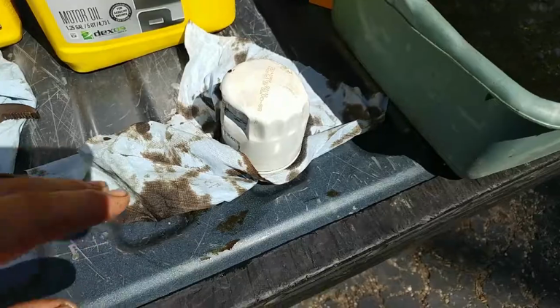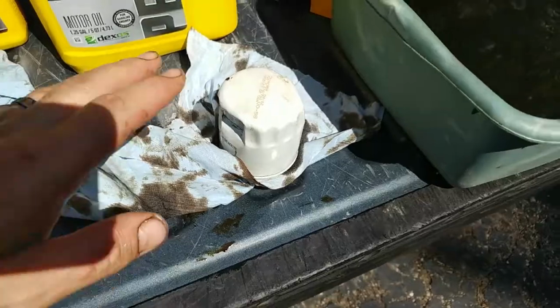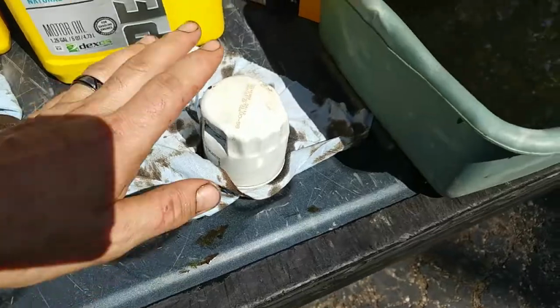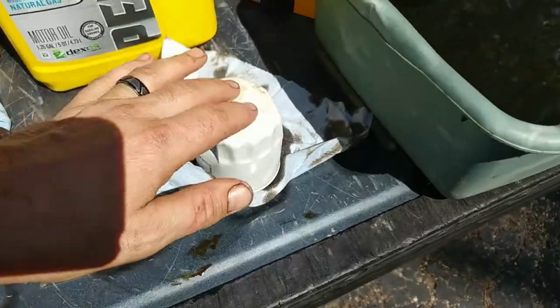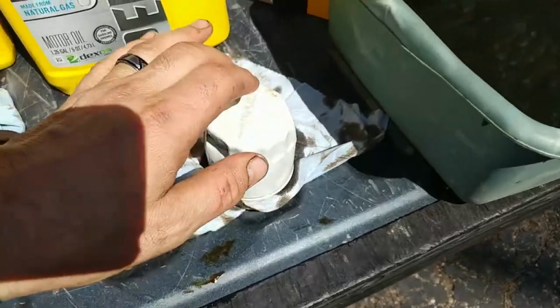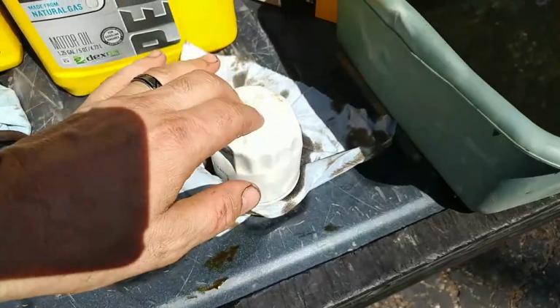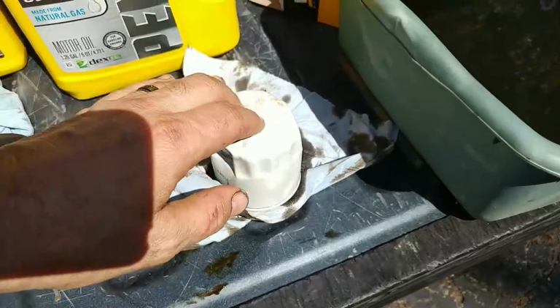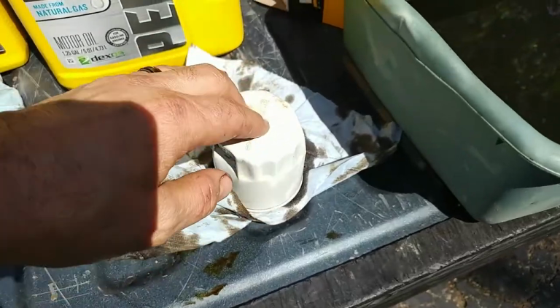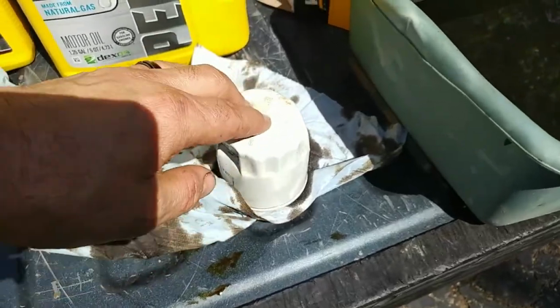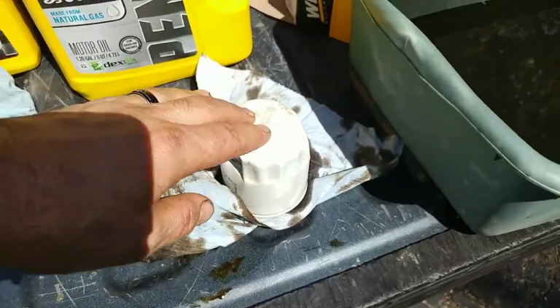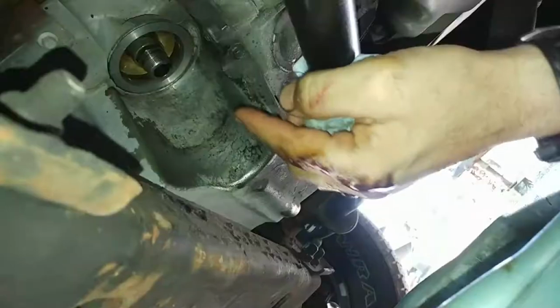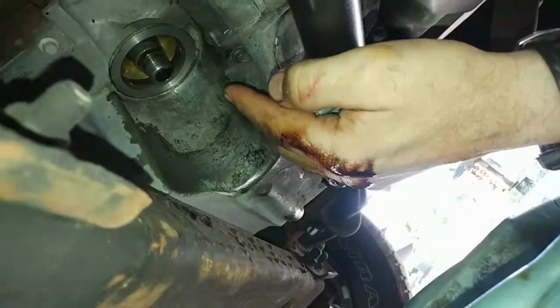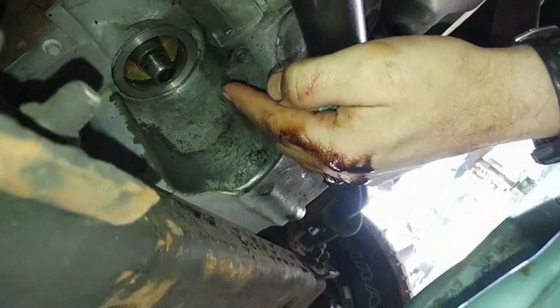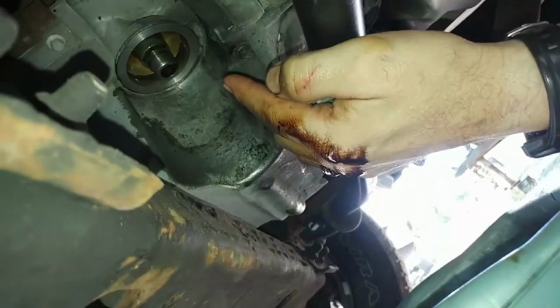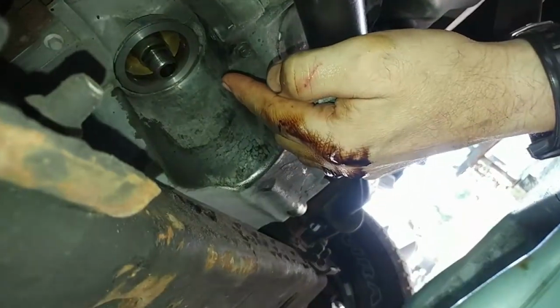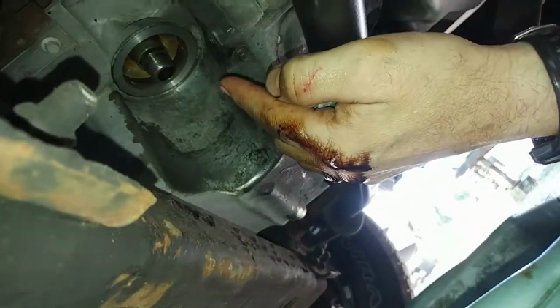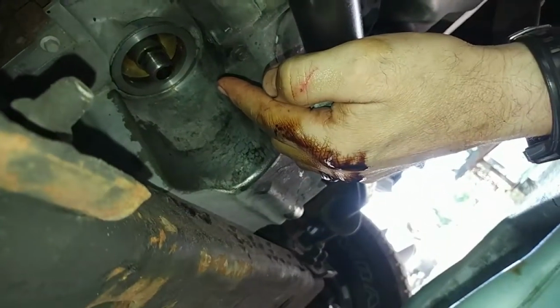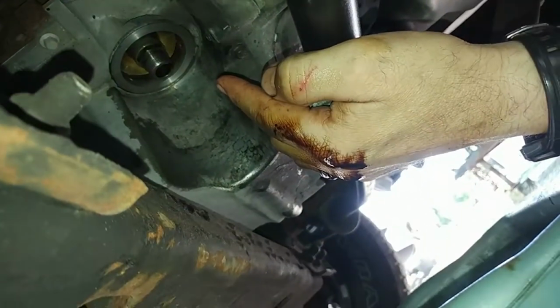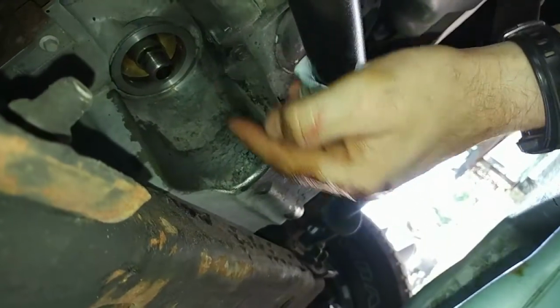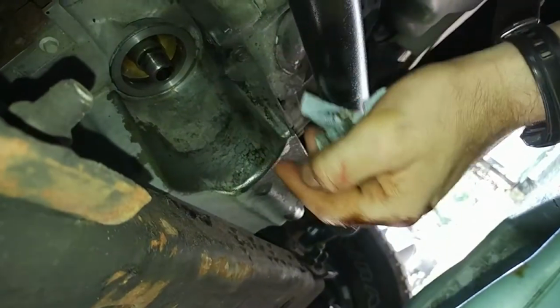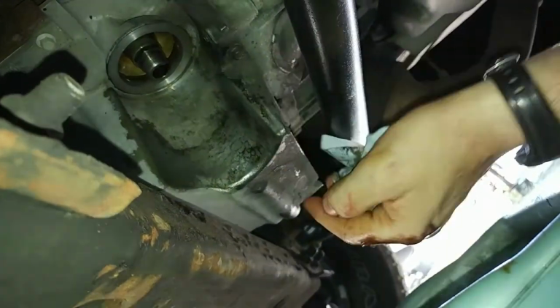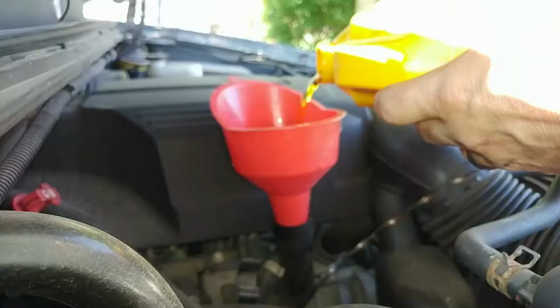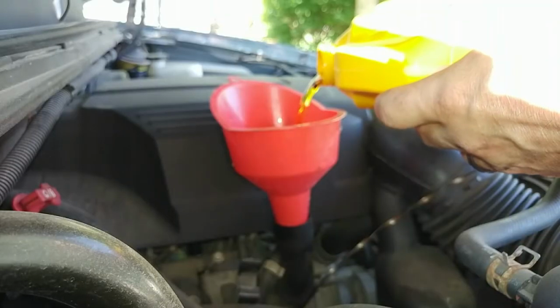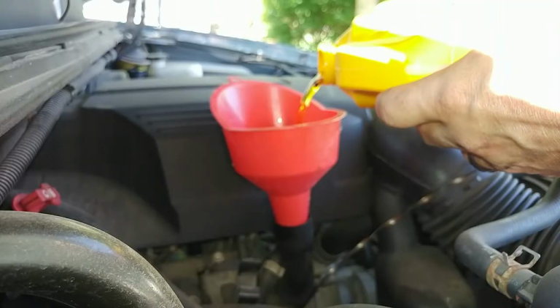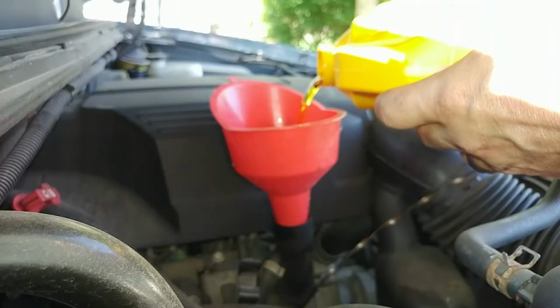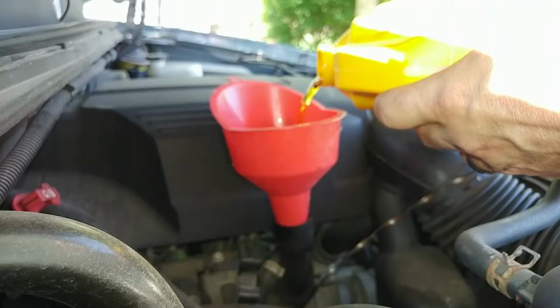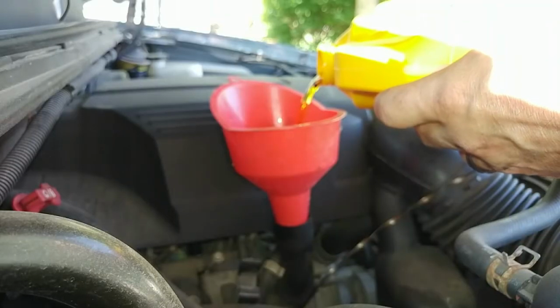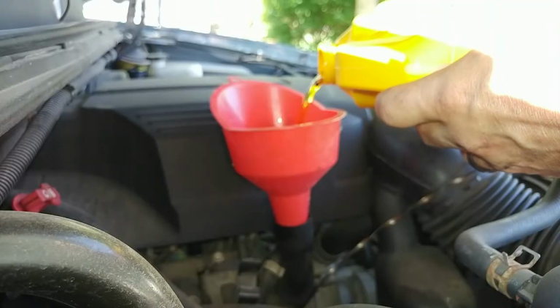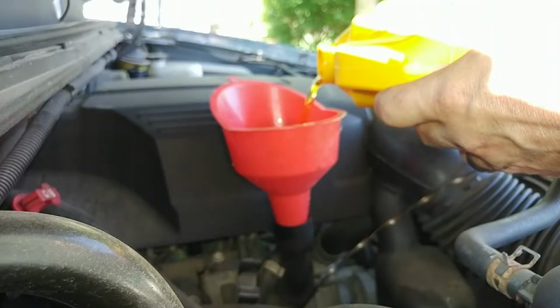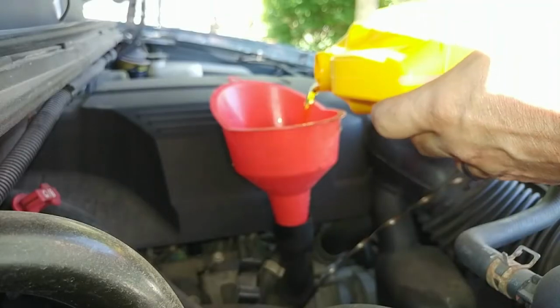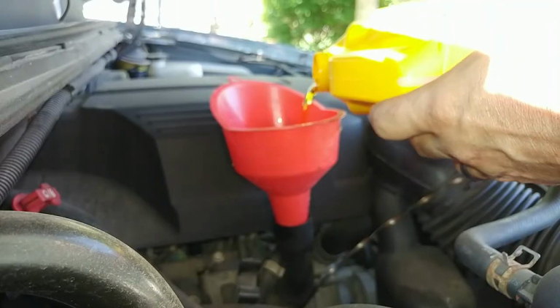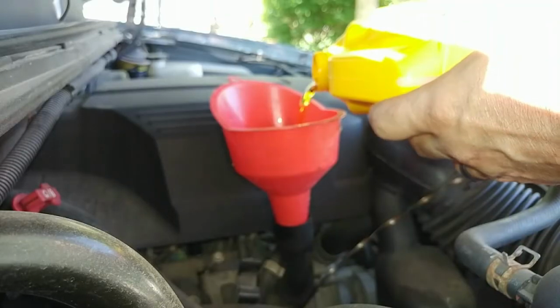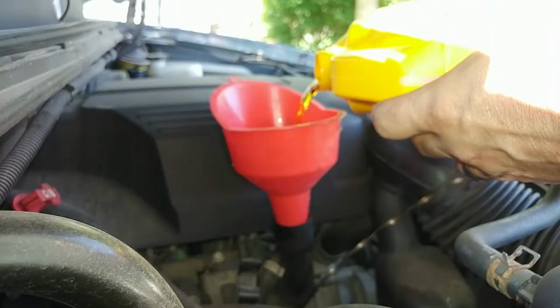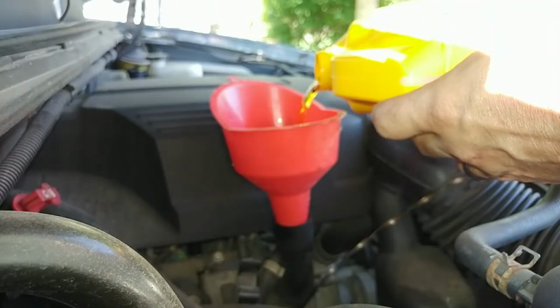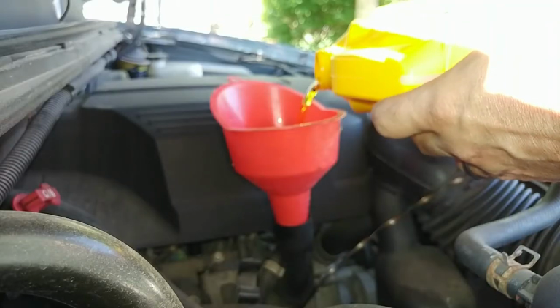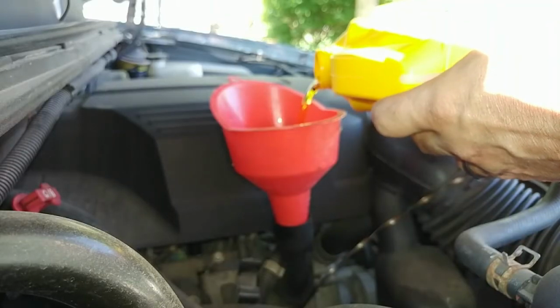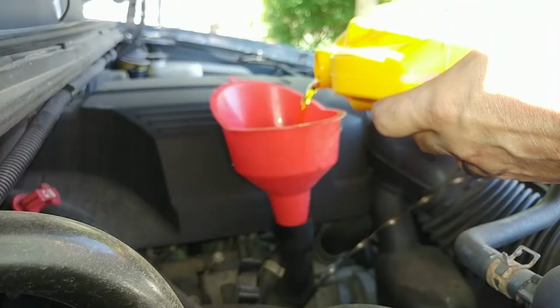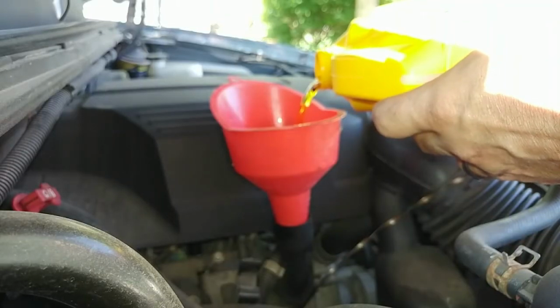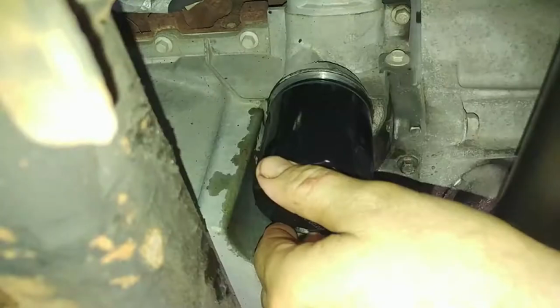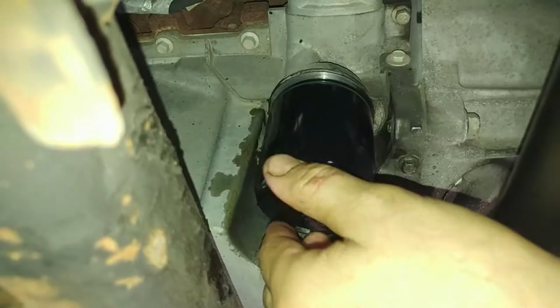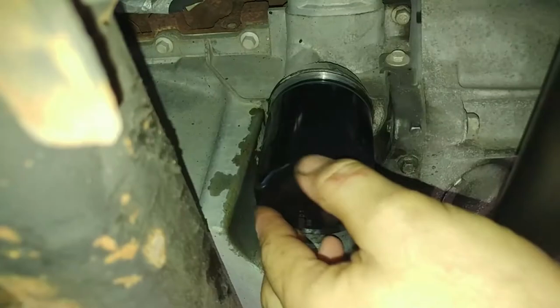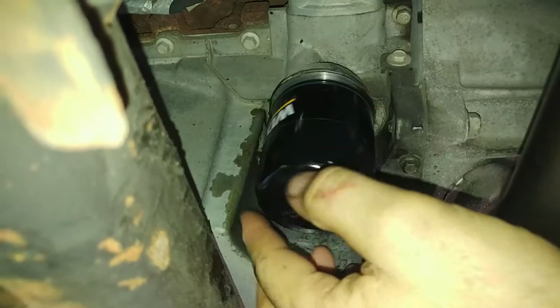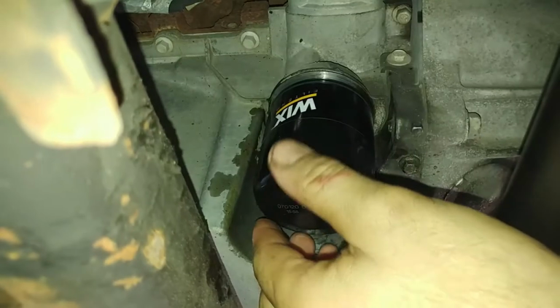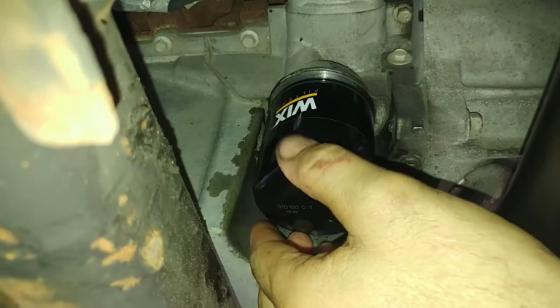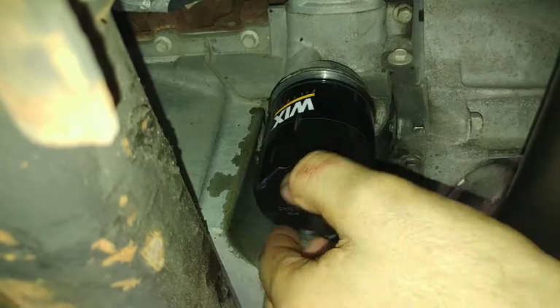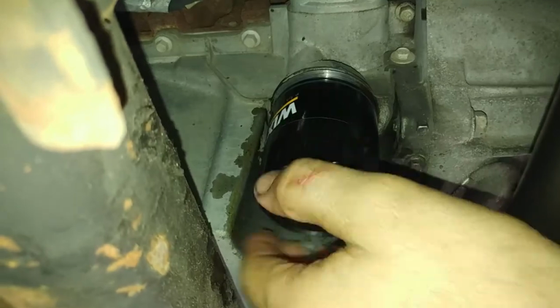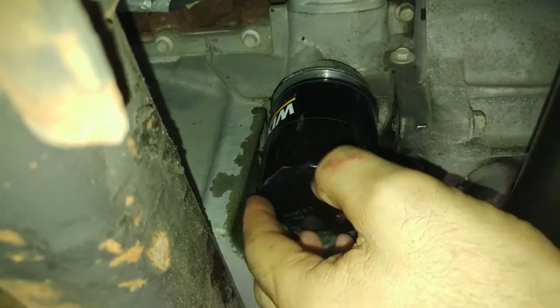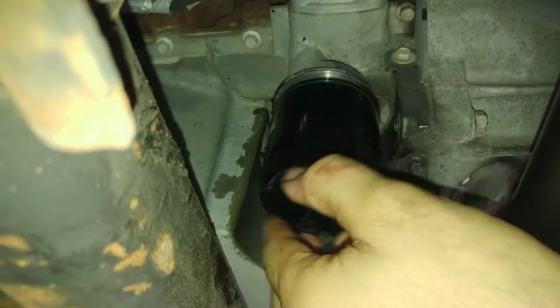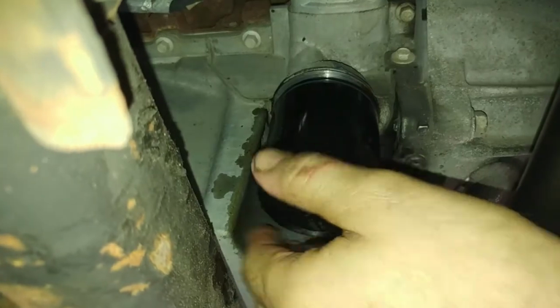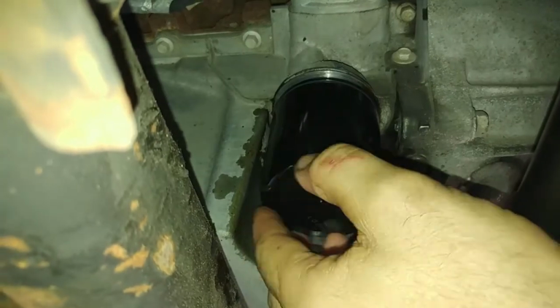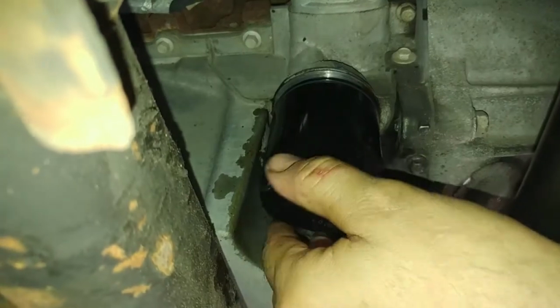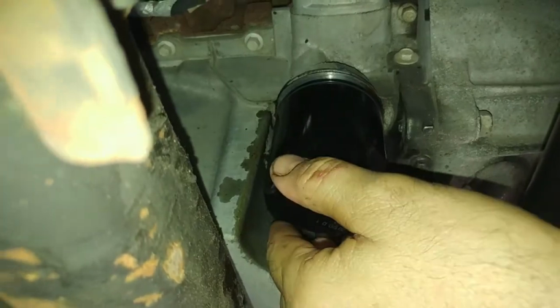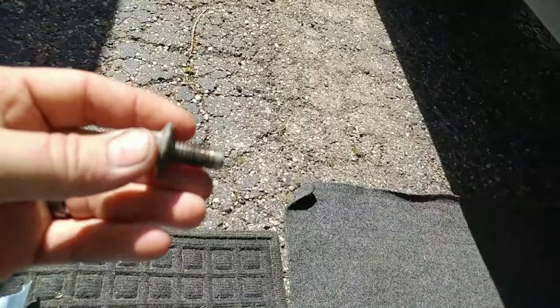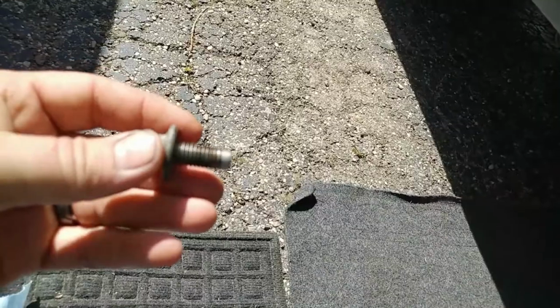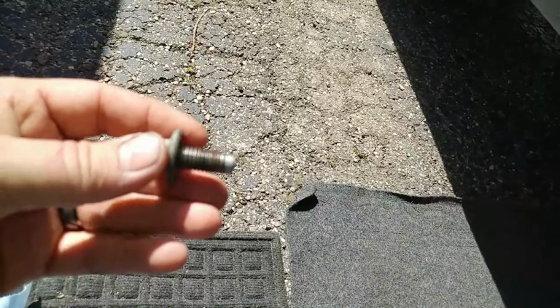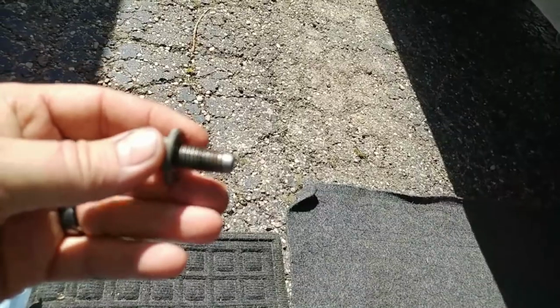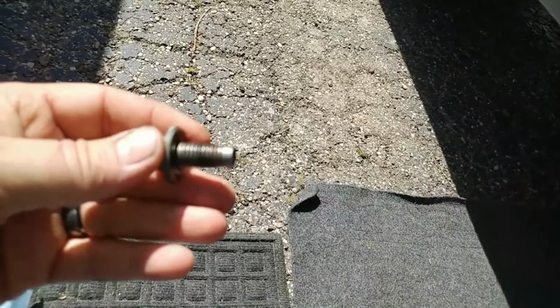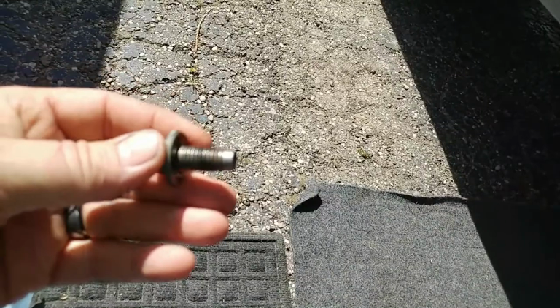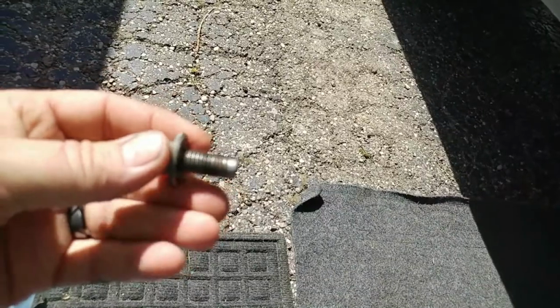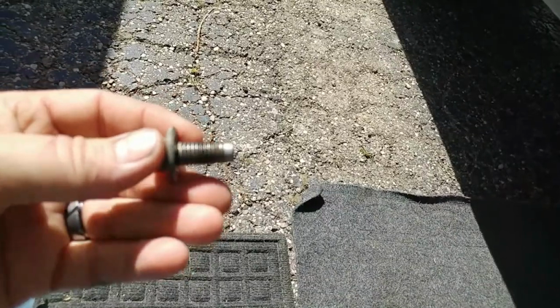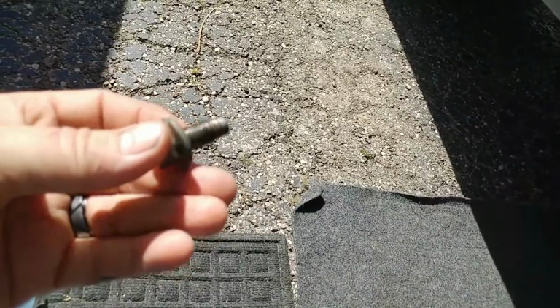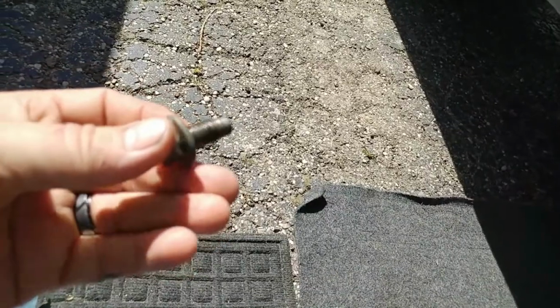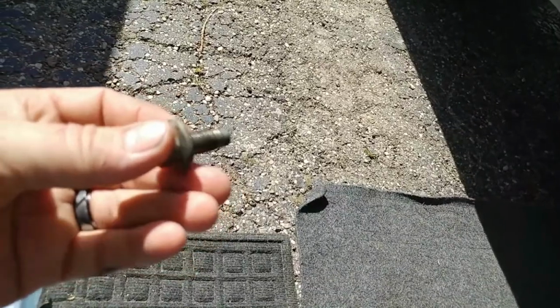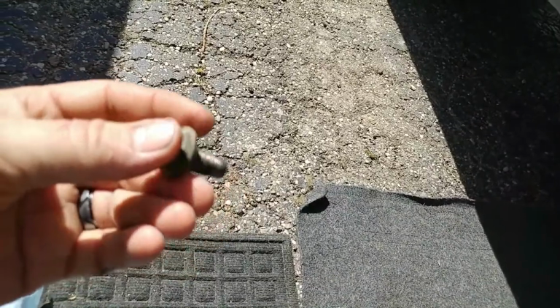Oil filter is out. This is the filter not sealed. I'm dumping my jug sideways. This is the new filter going in place. This is my drain plug.